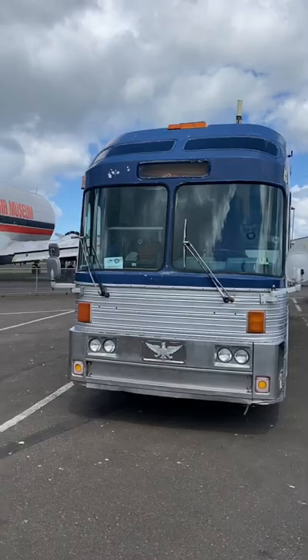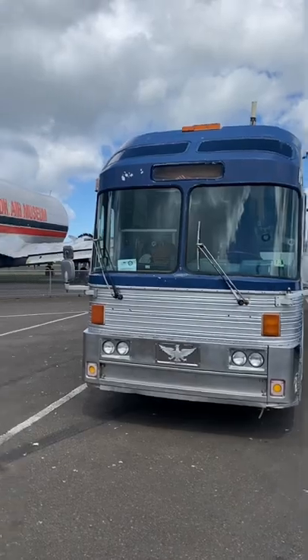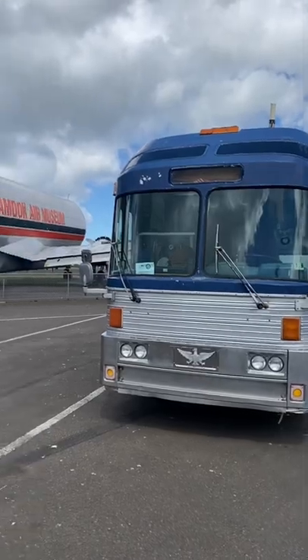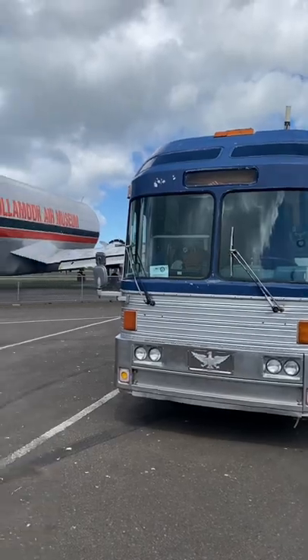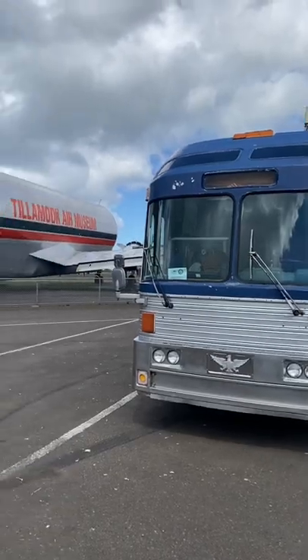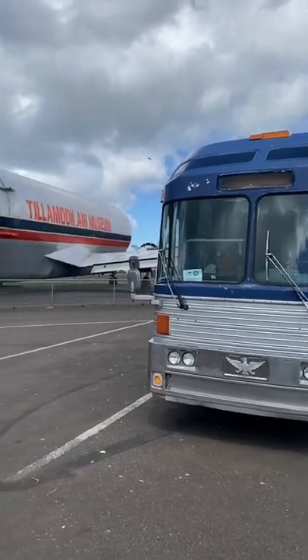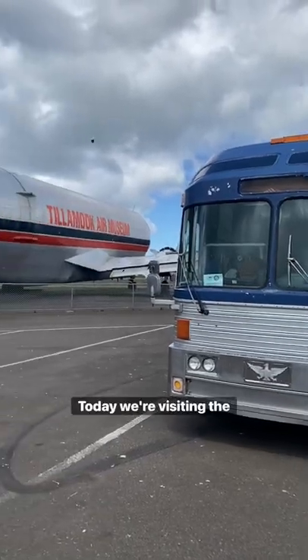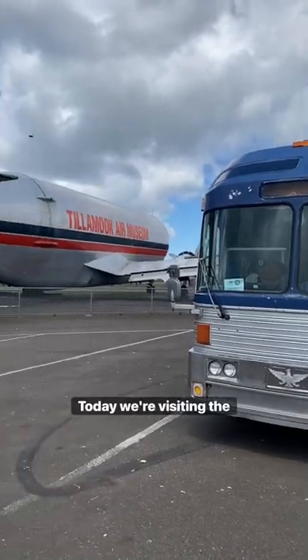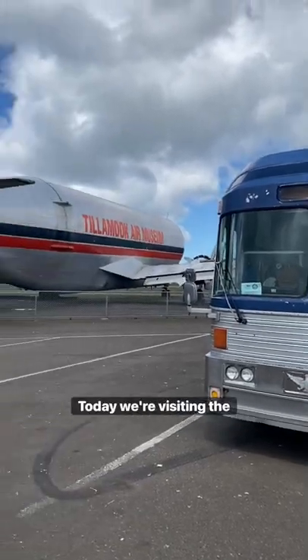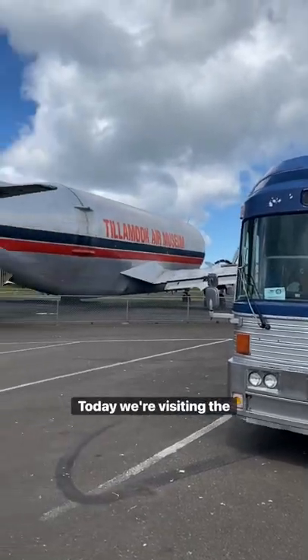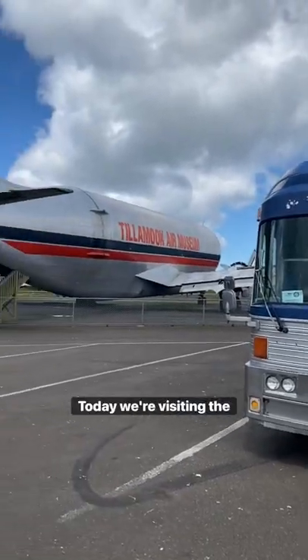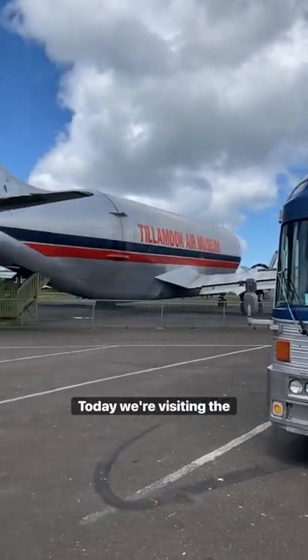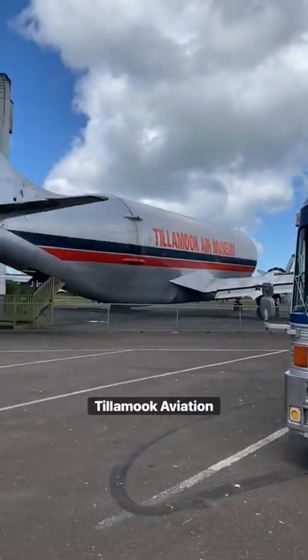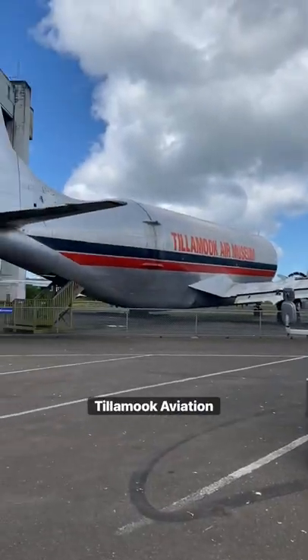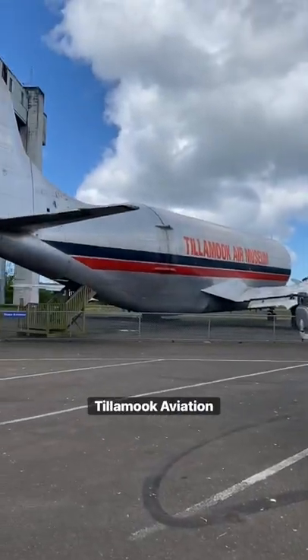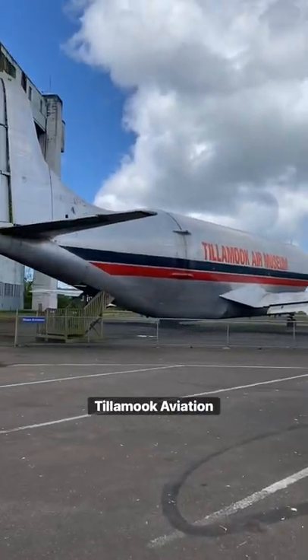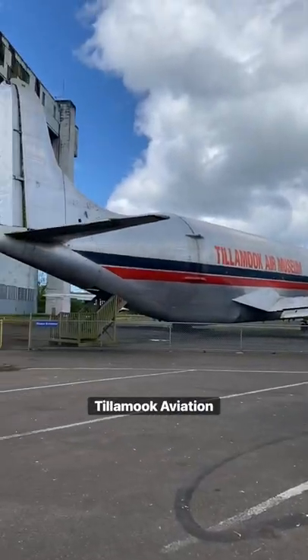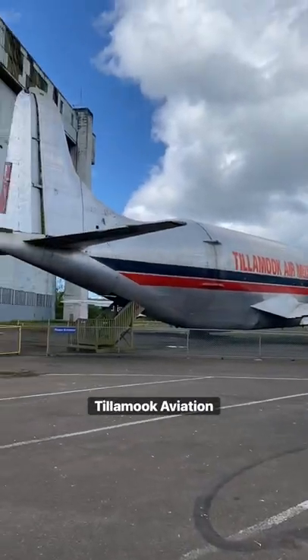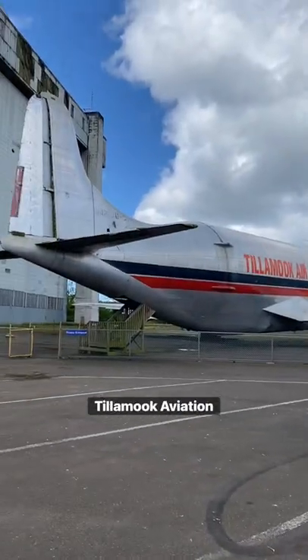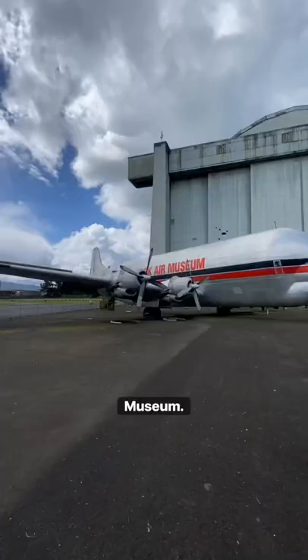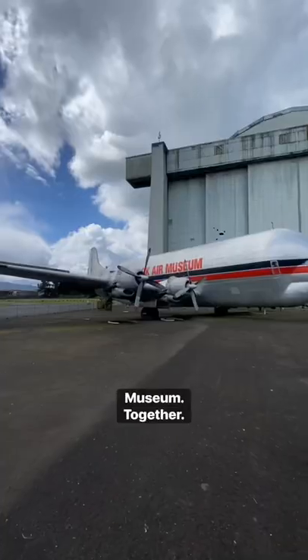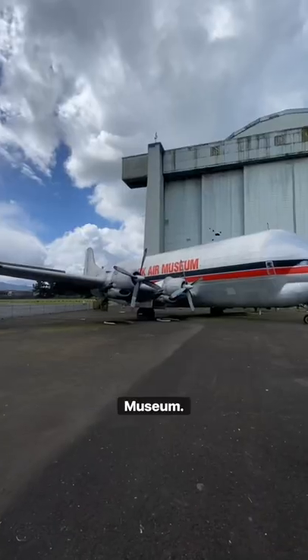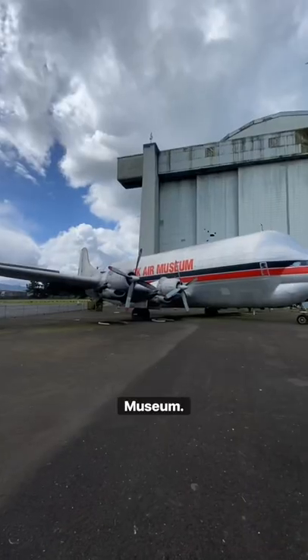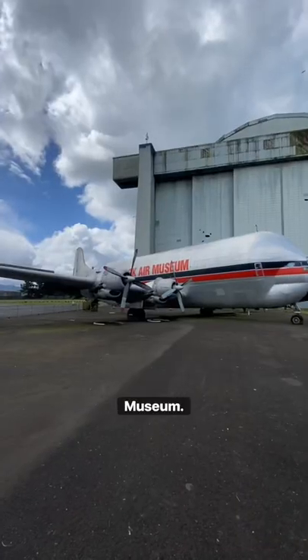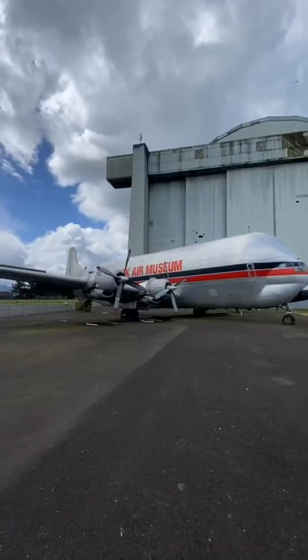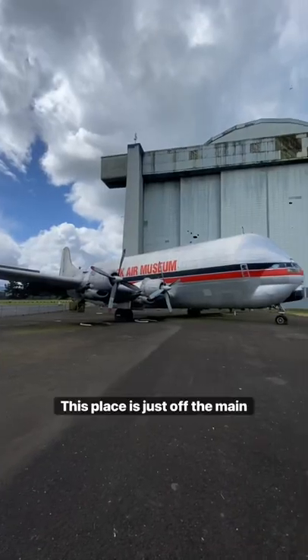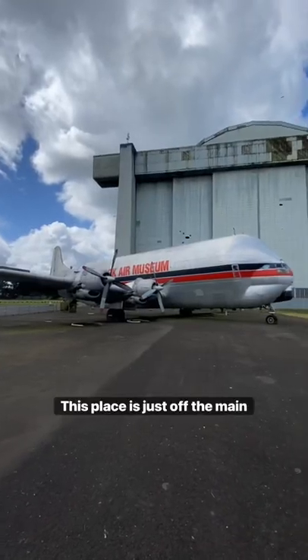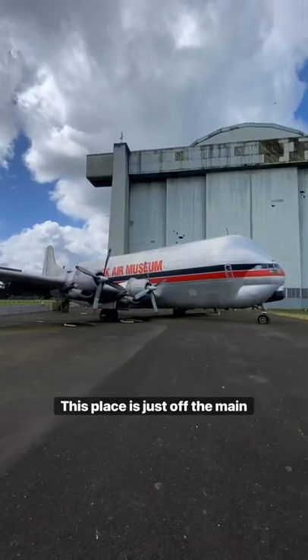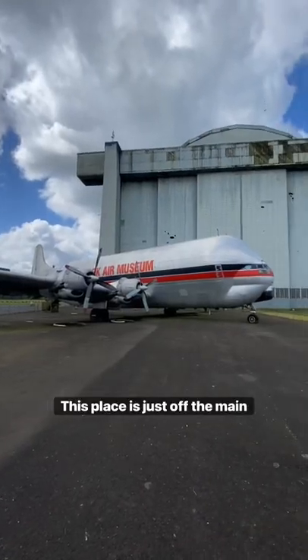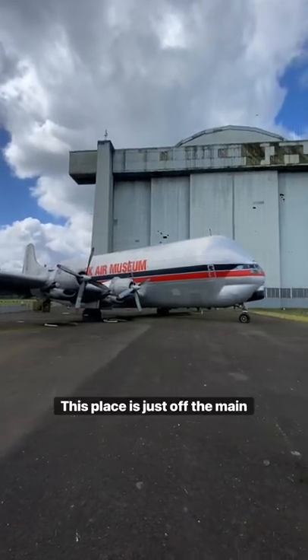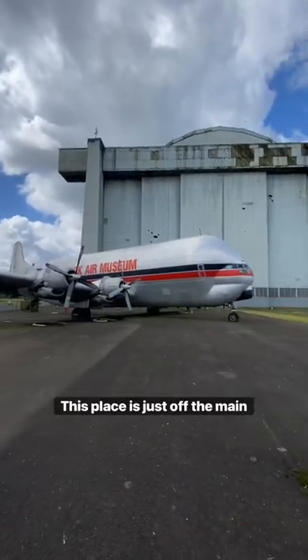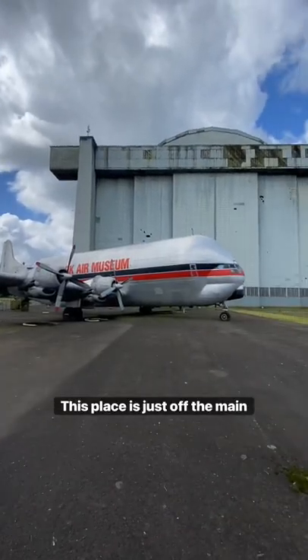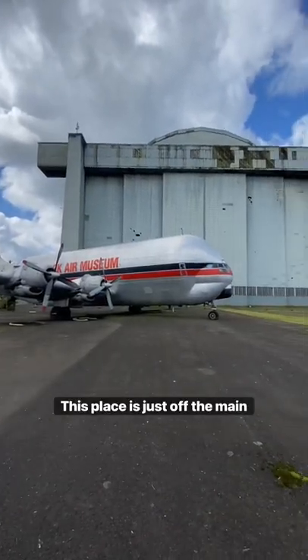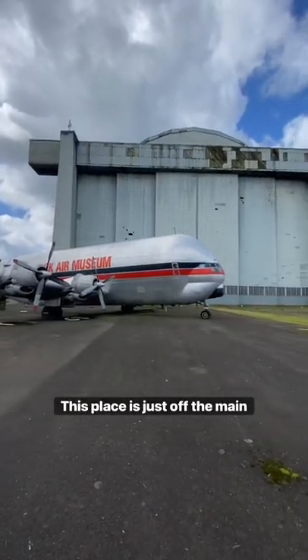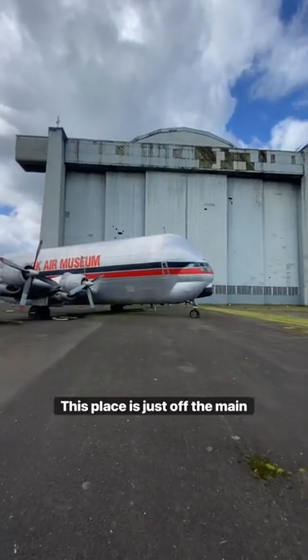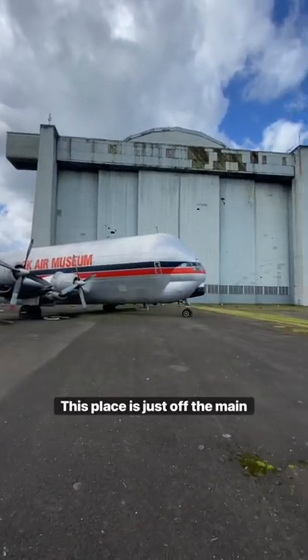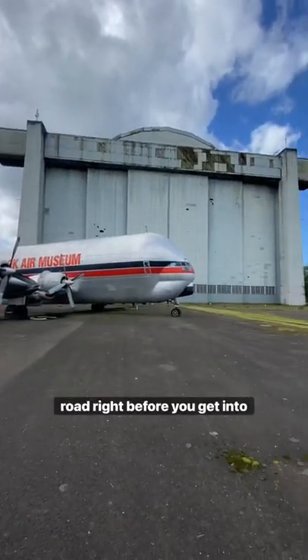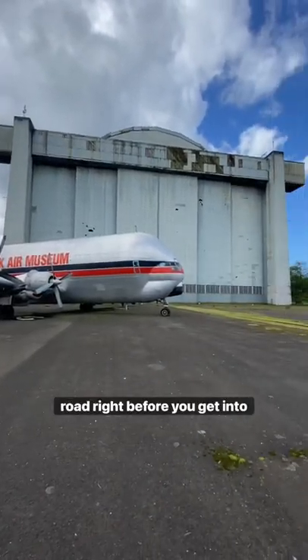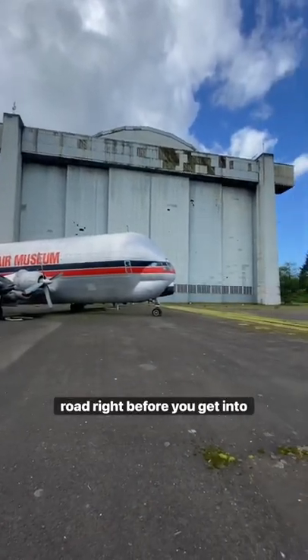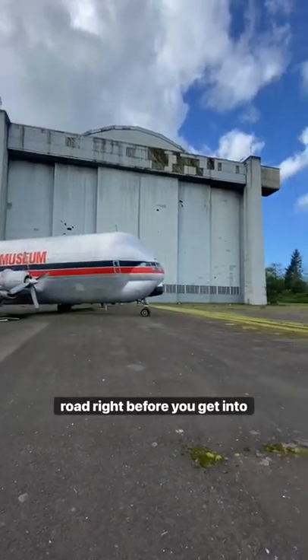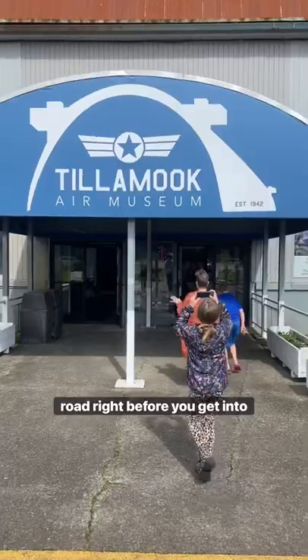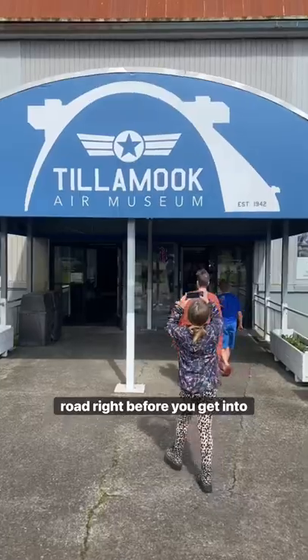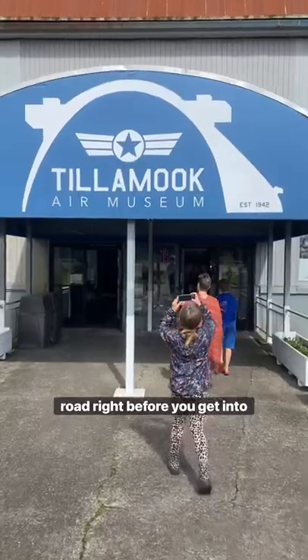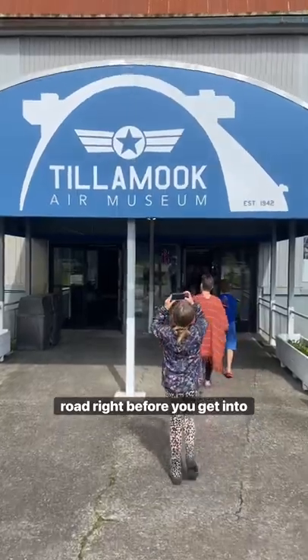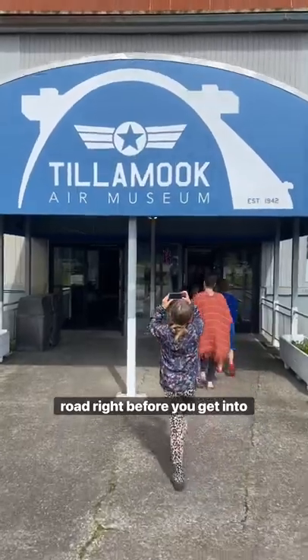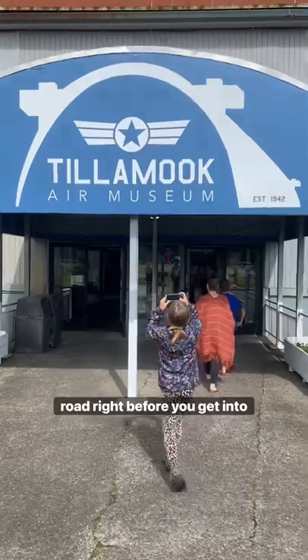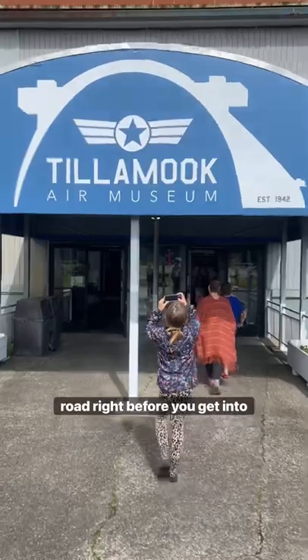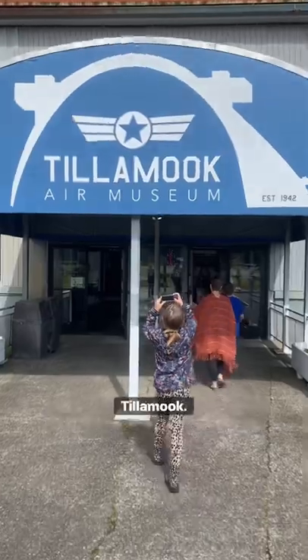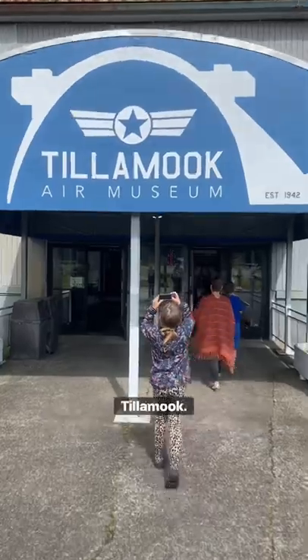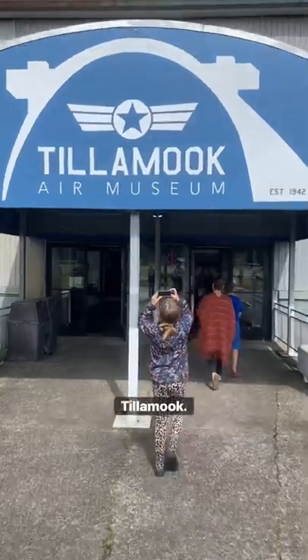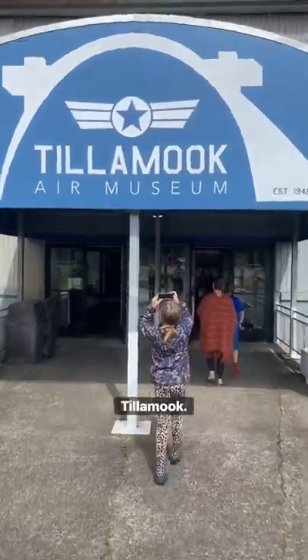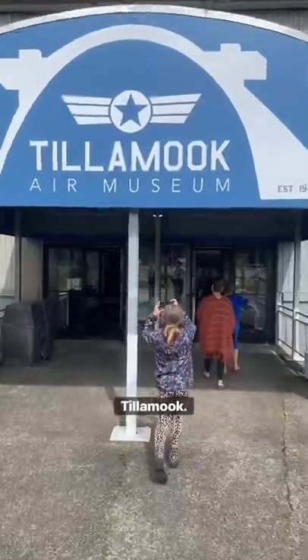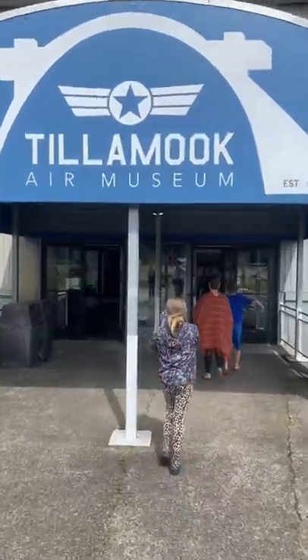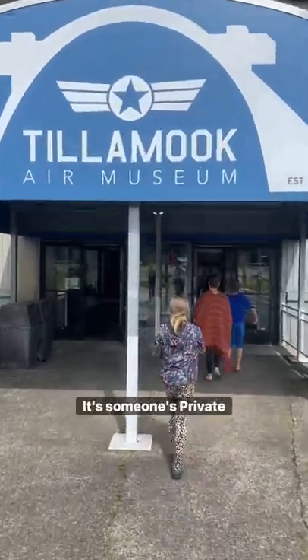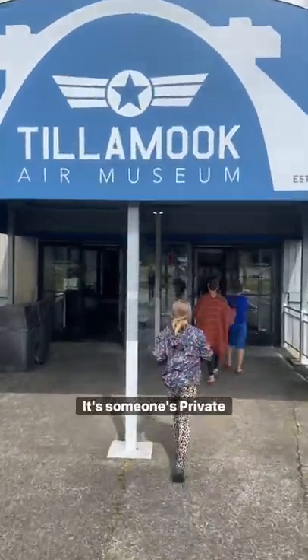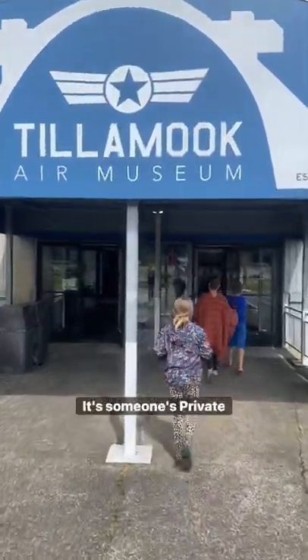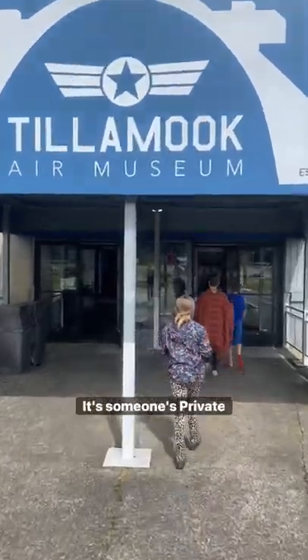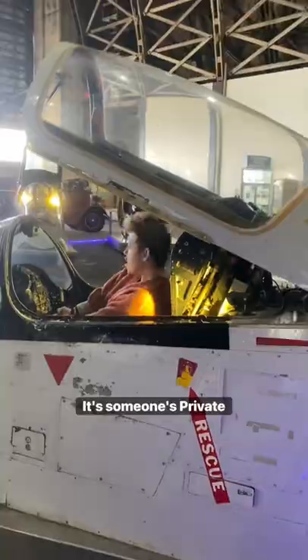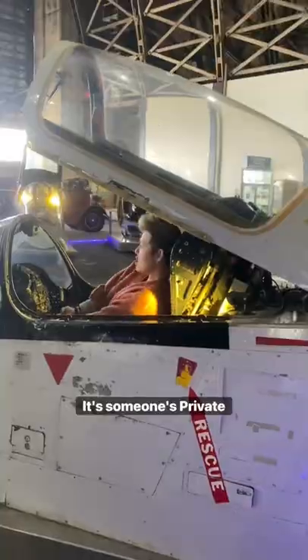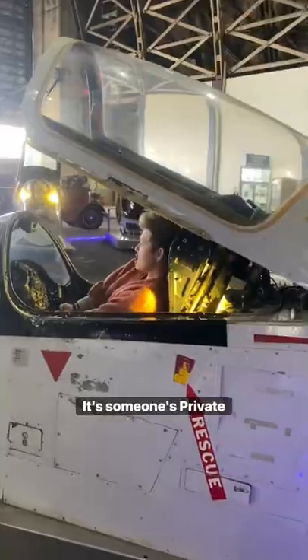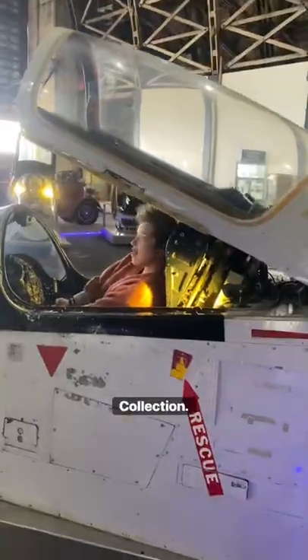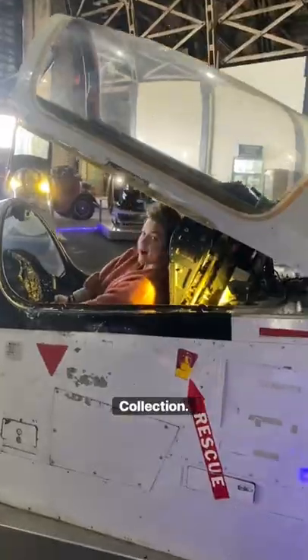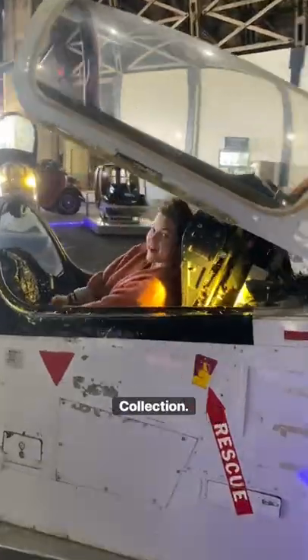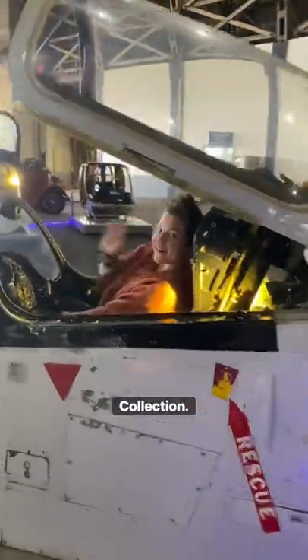Today we're visiting the Tillamook Aviation Museum. This place is just off the main road right before you get into Tillamook. It's someone's private collection.